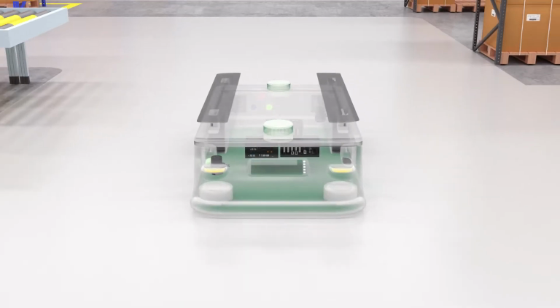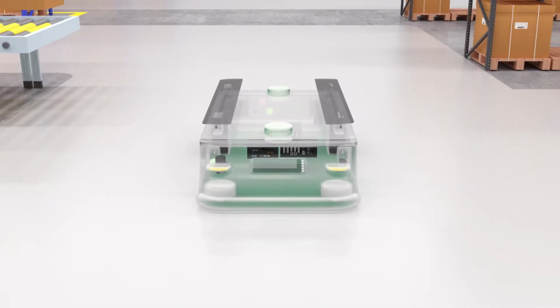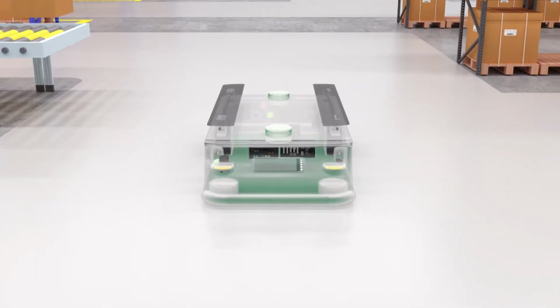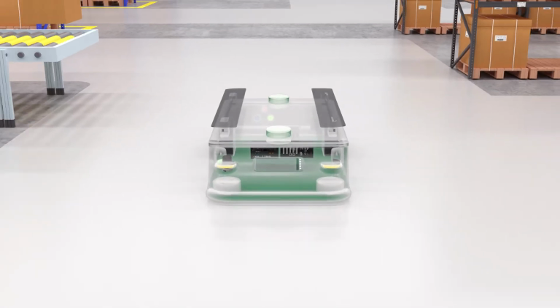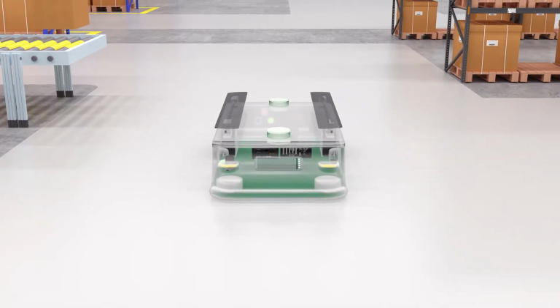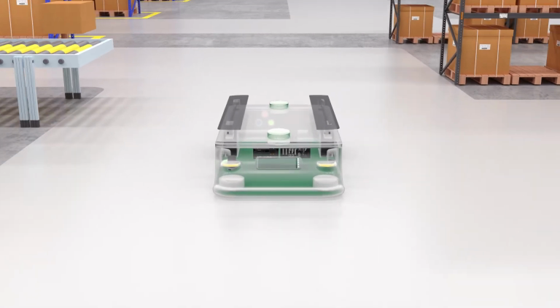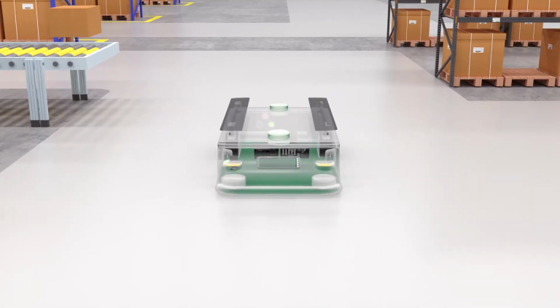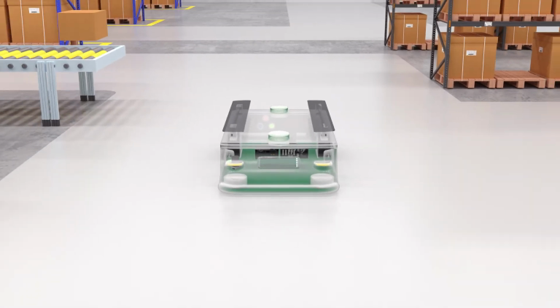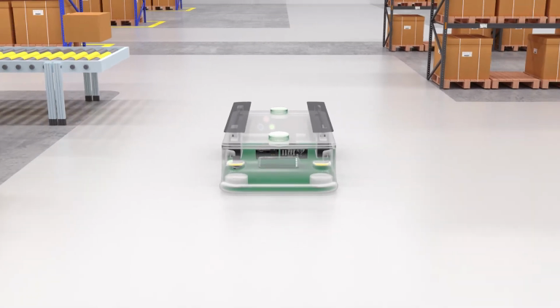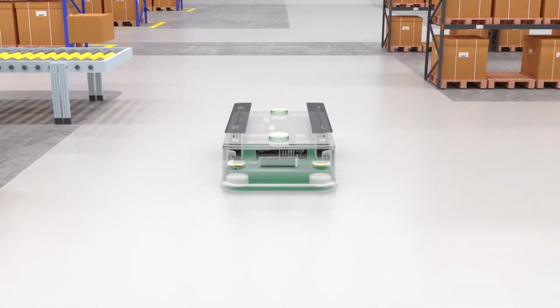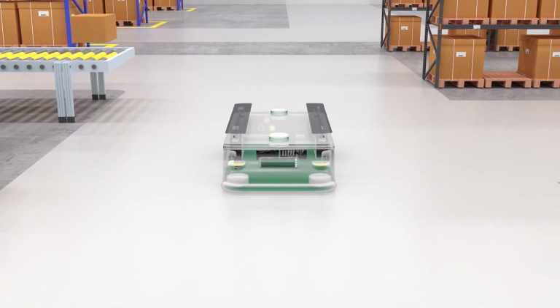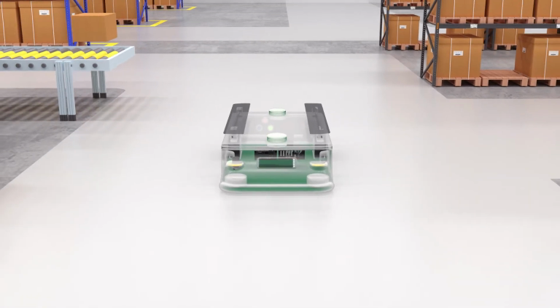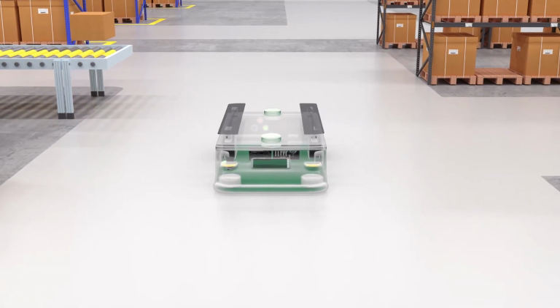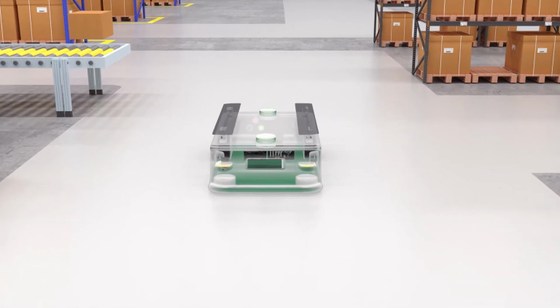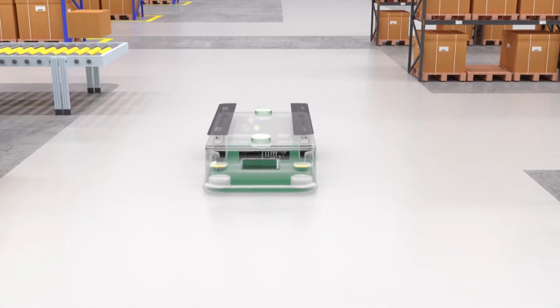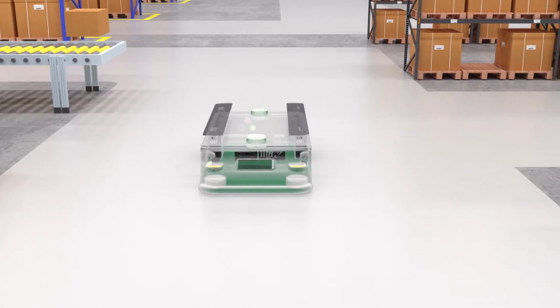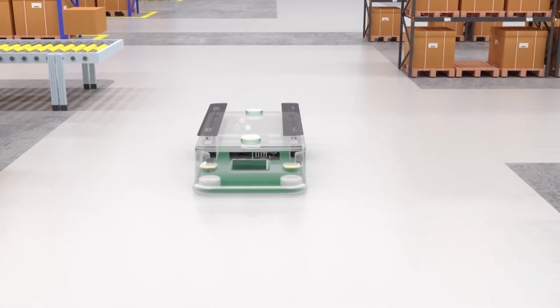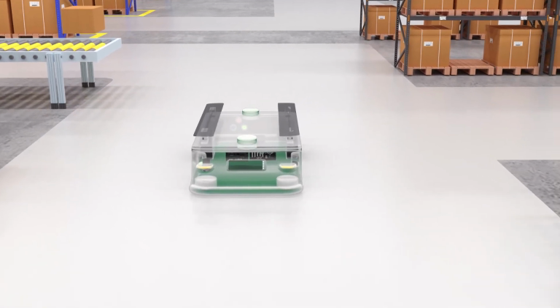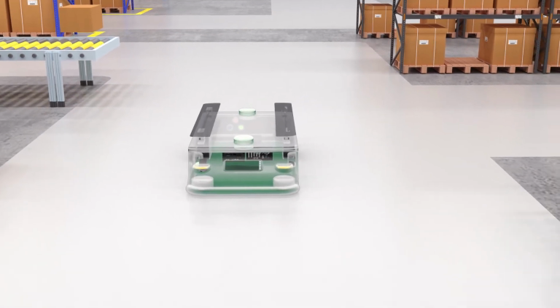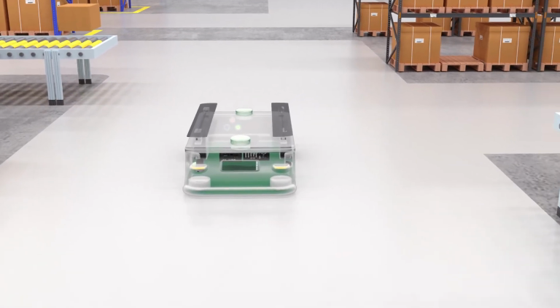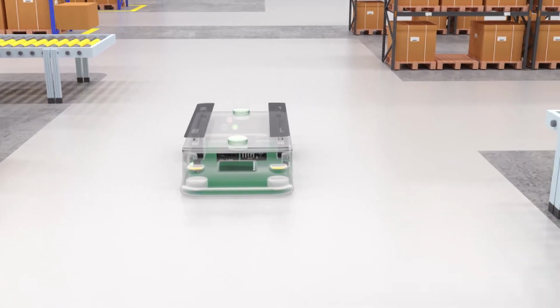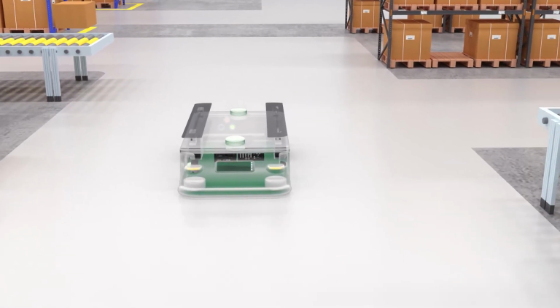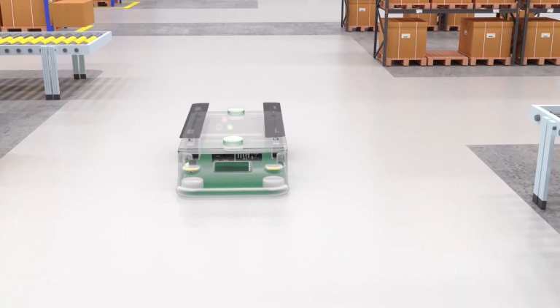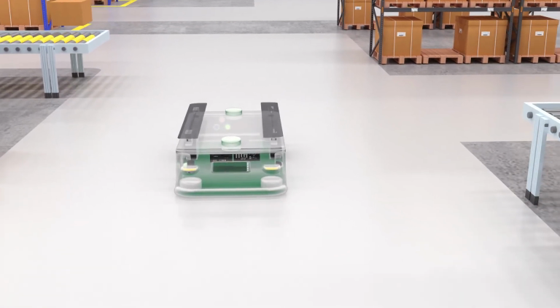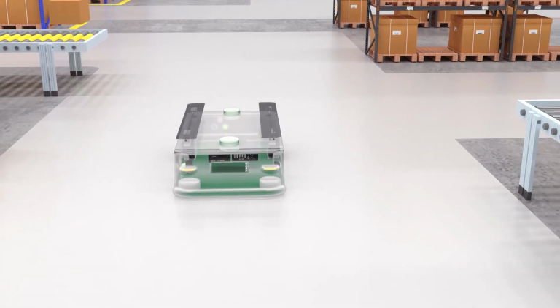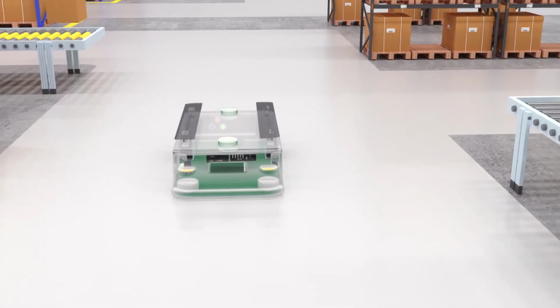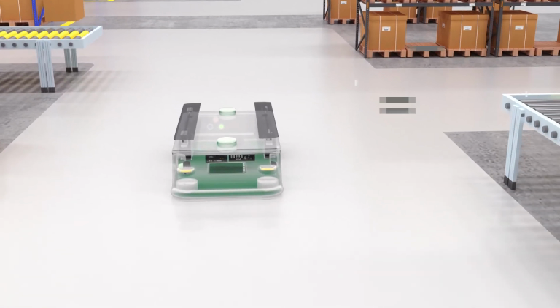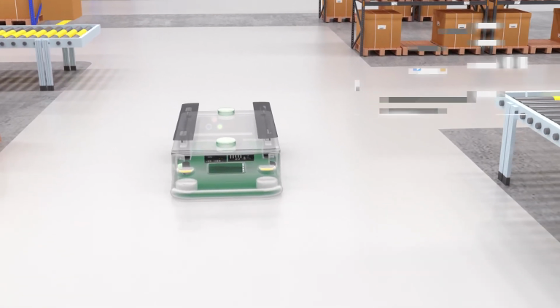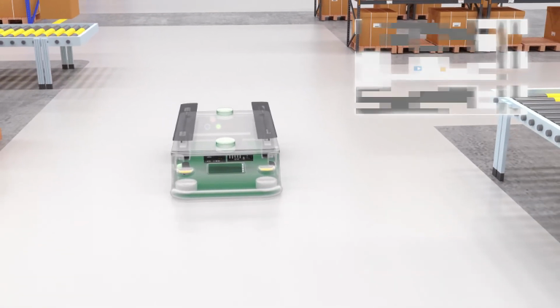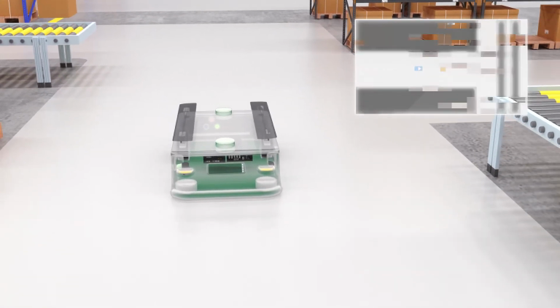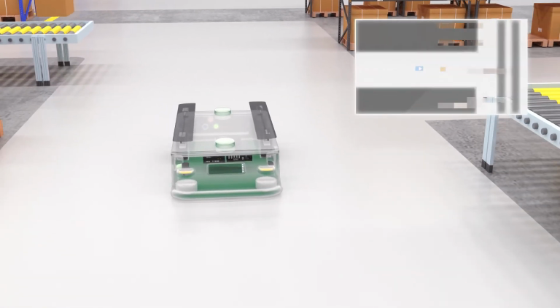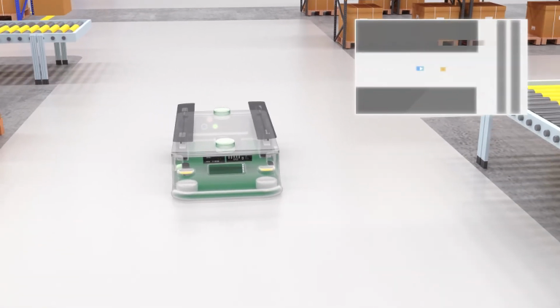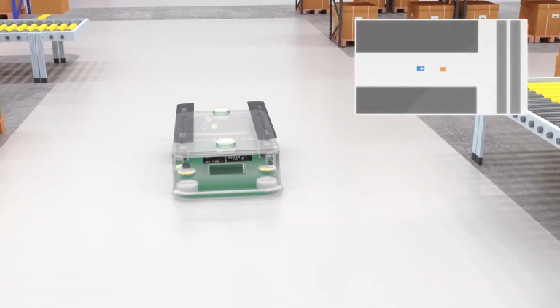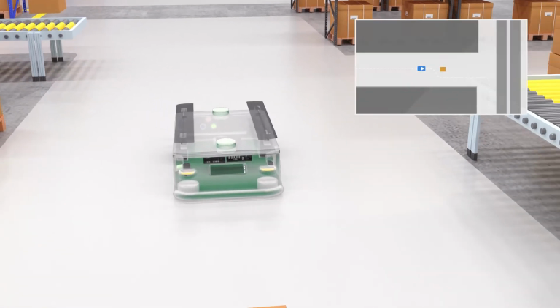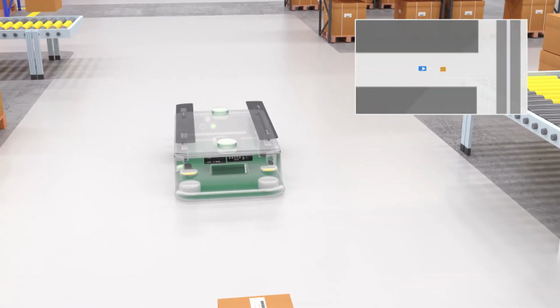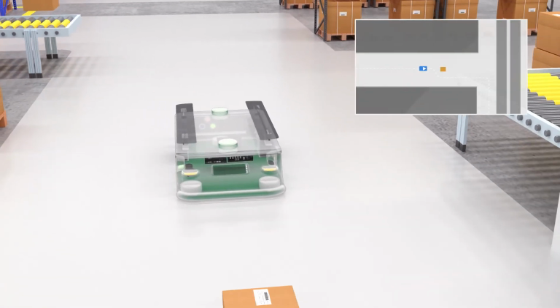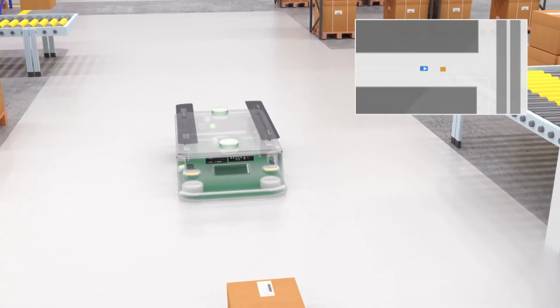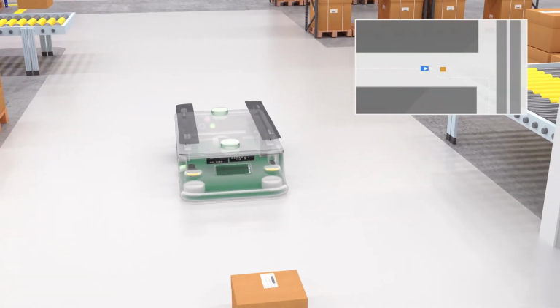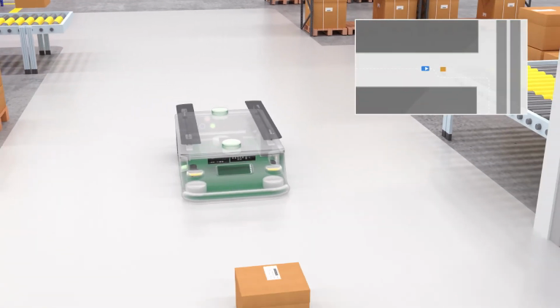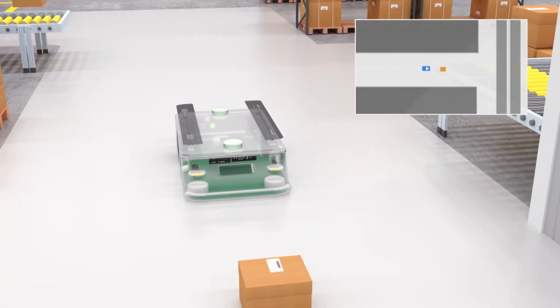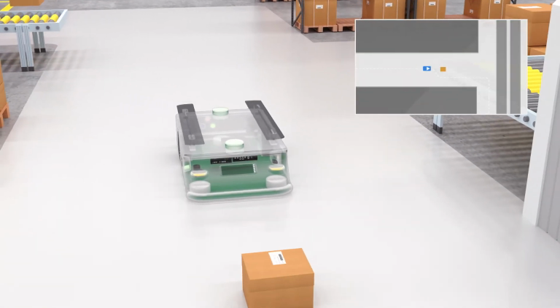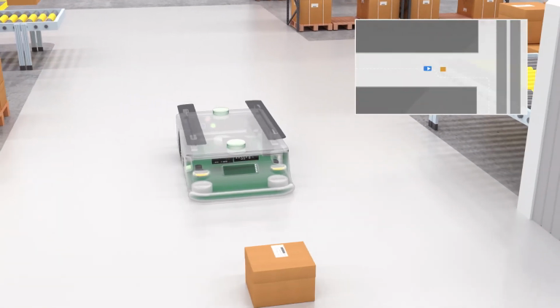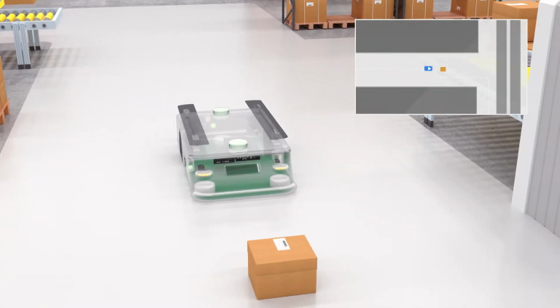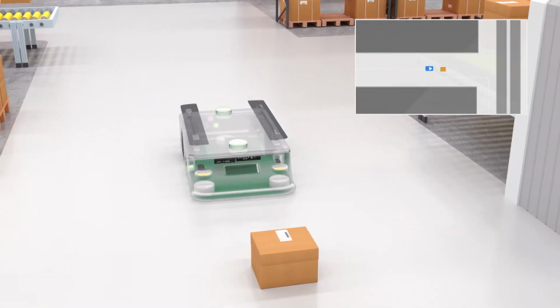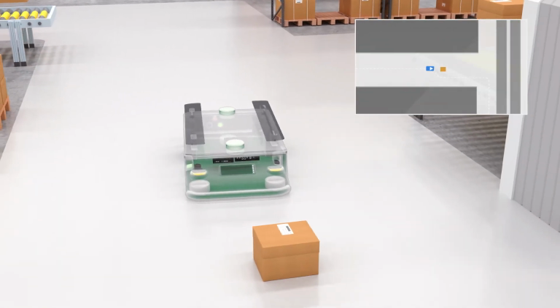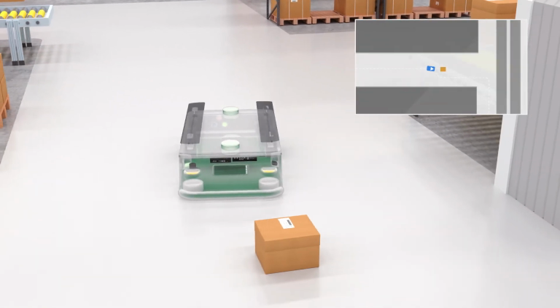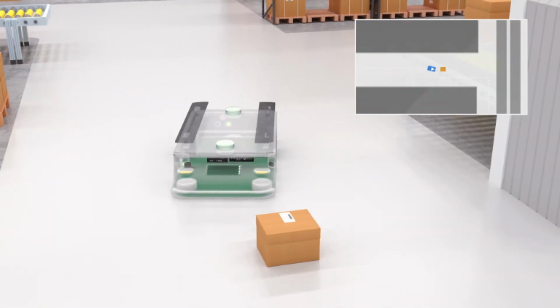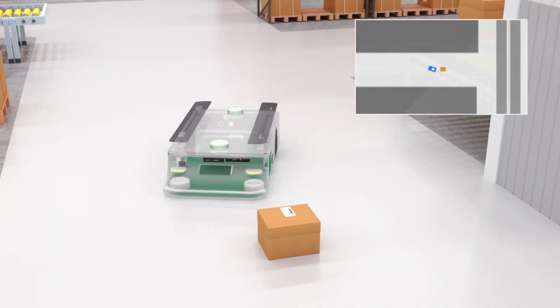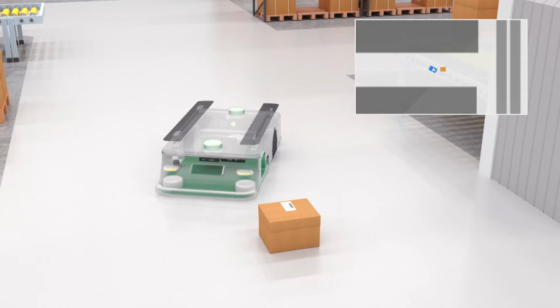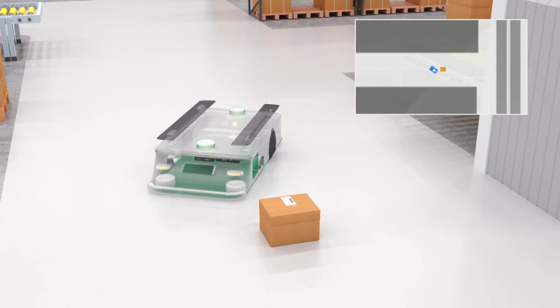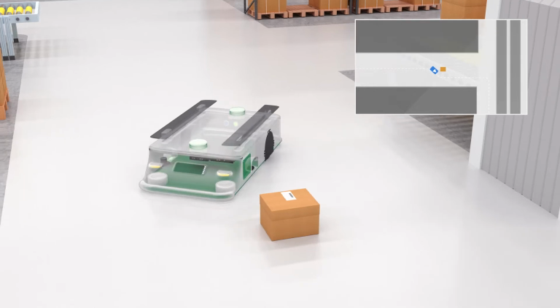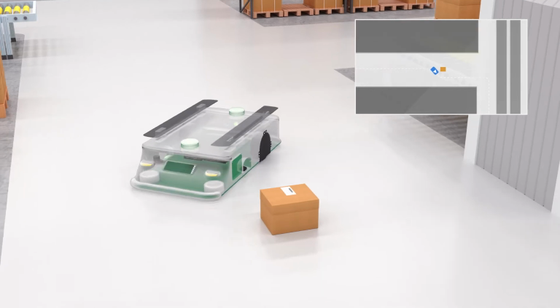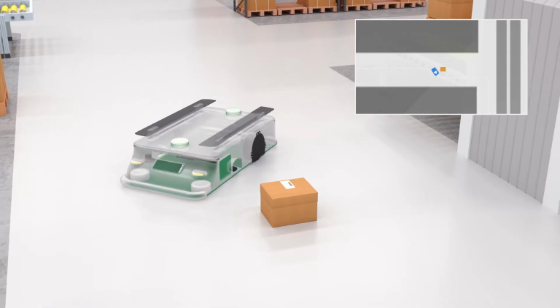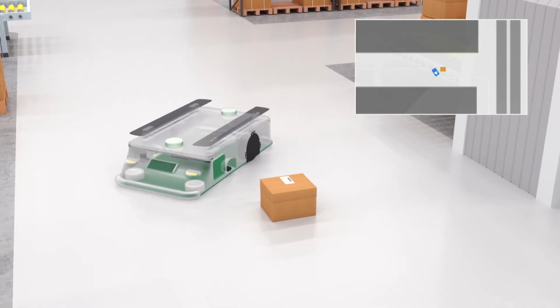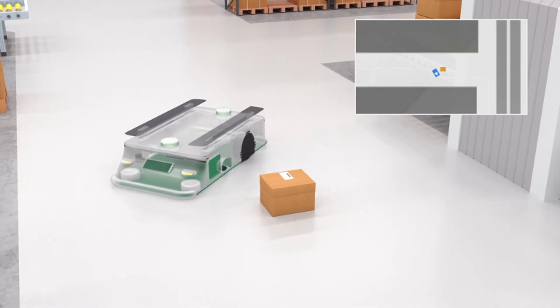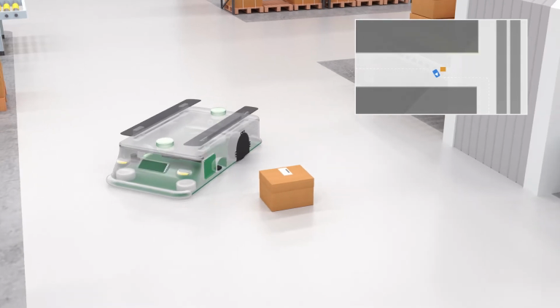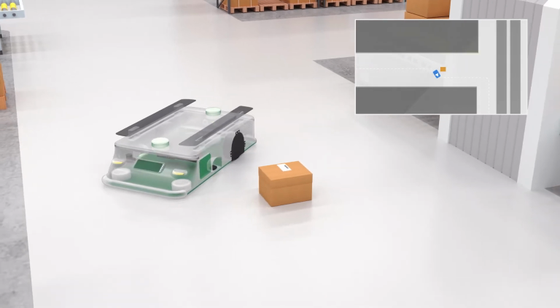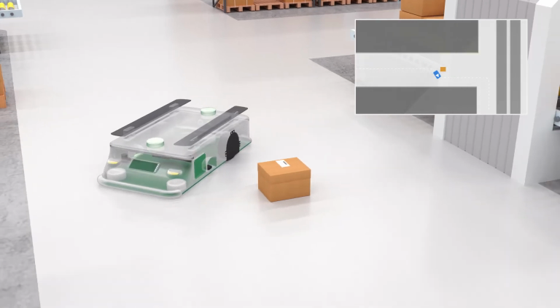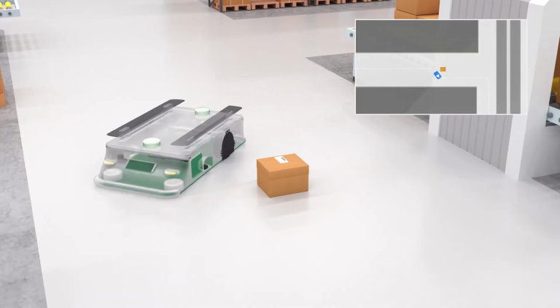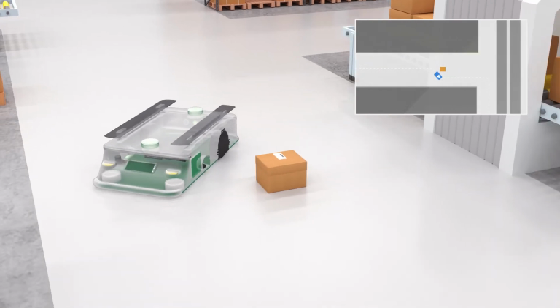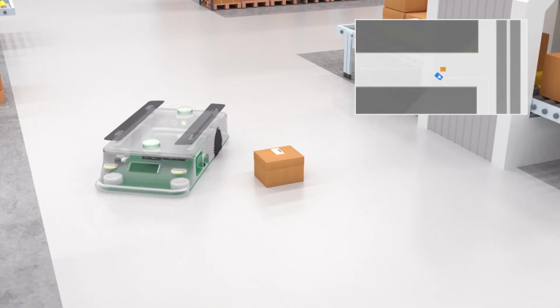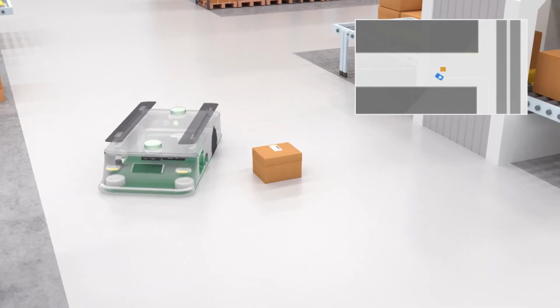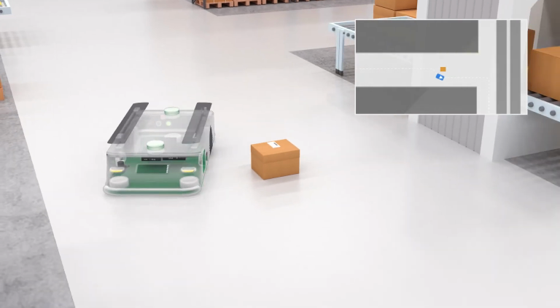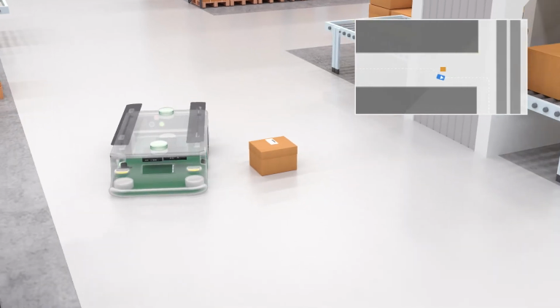UGIN Navigation Controller is an integration system for path planning, path tracking, obstacle detection and avoidance.